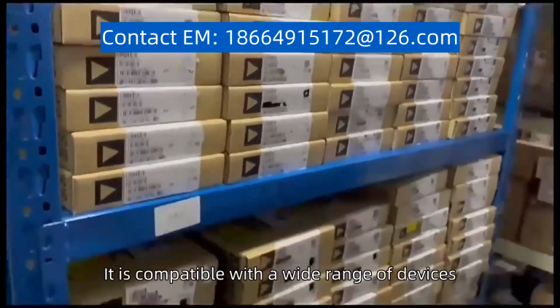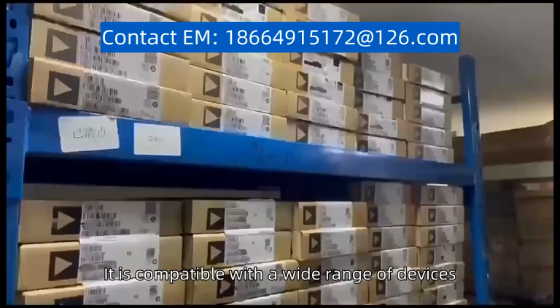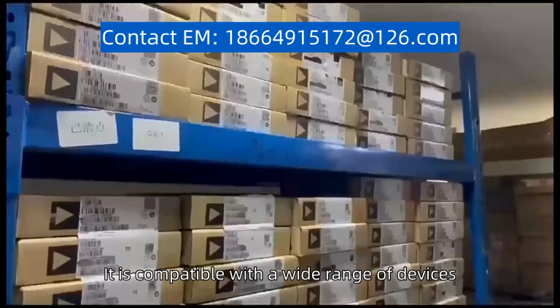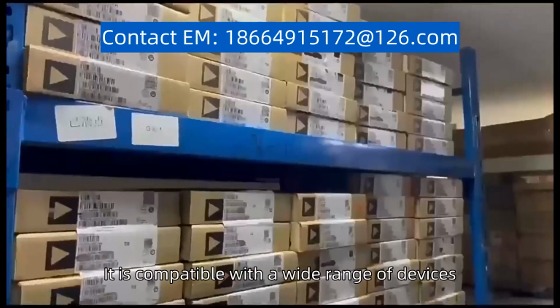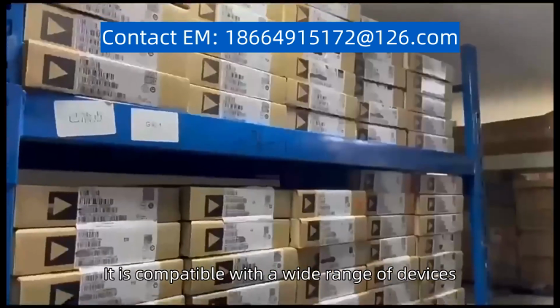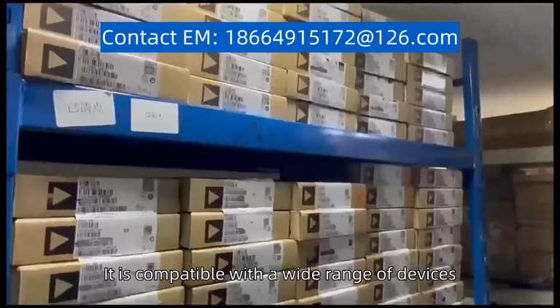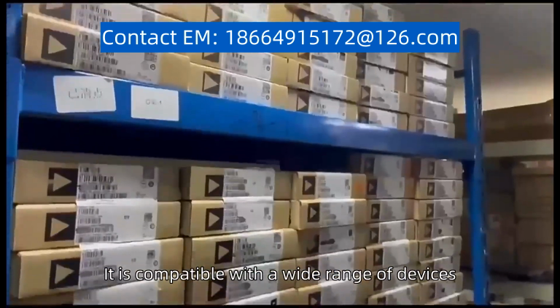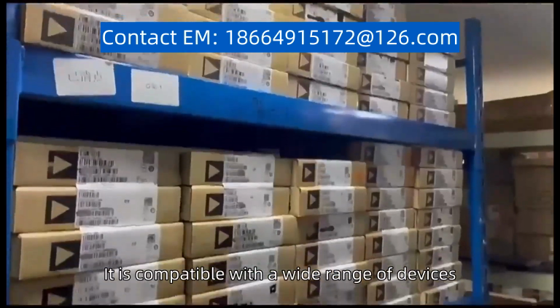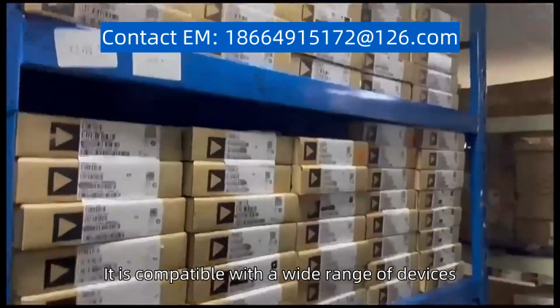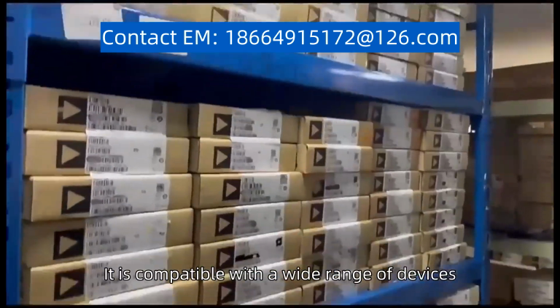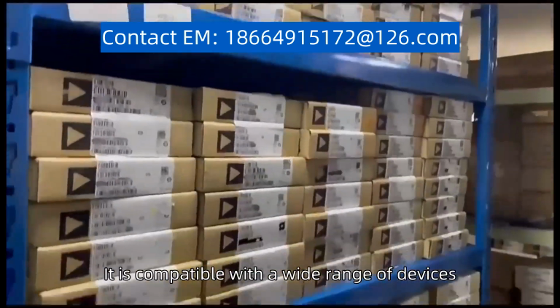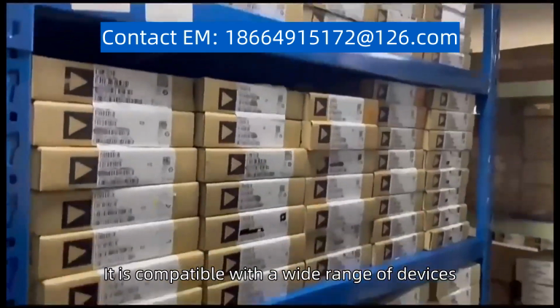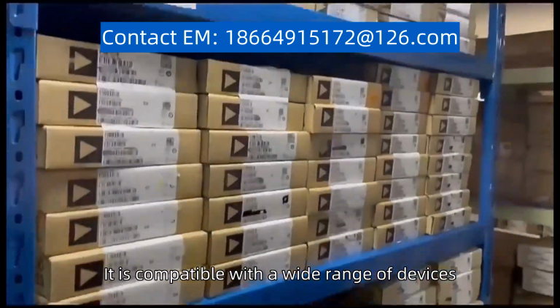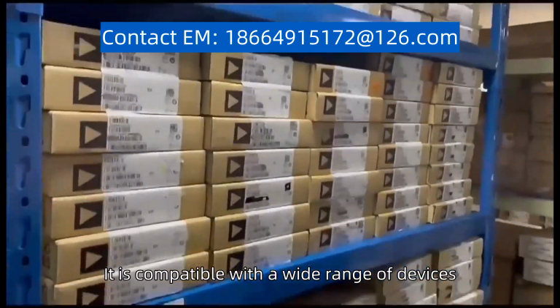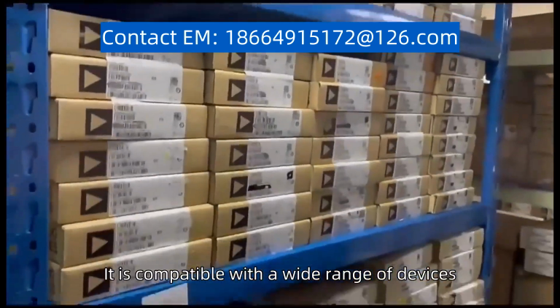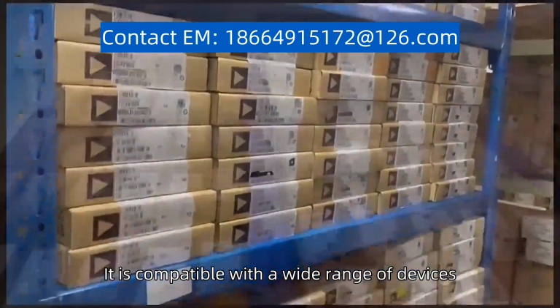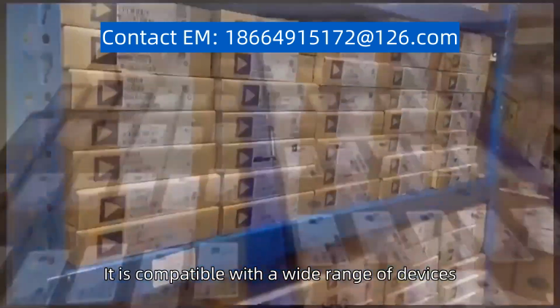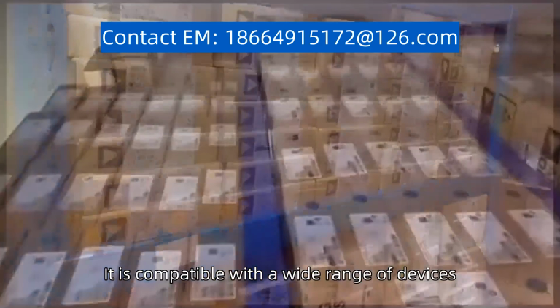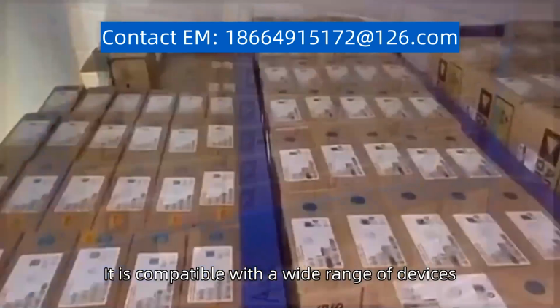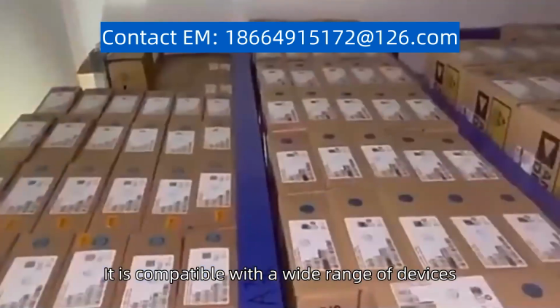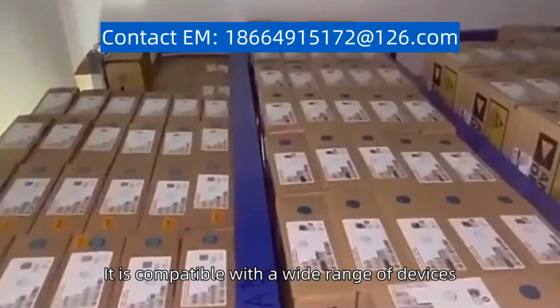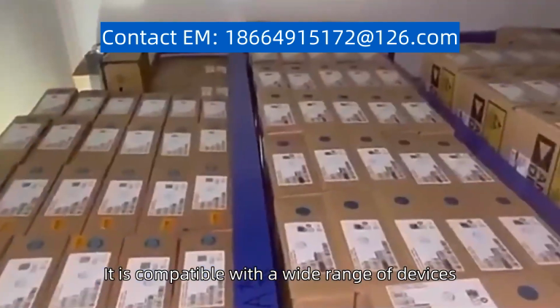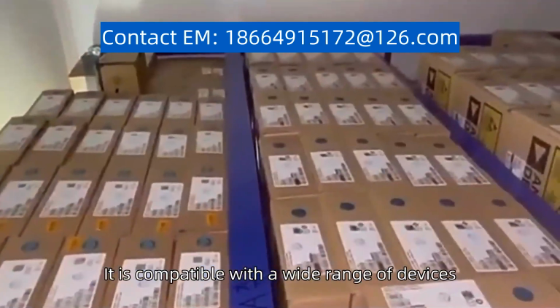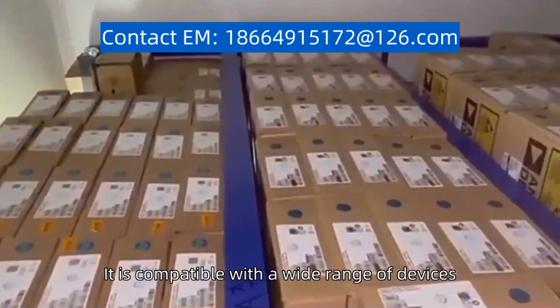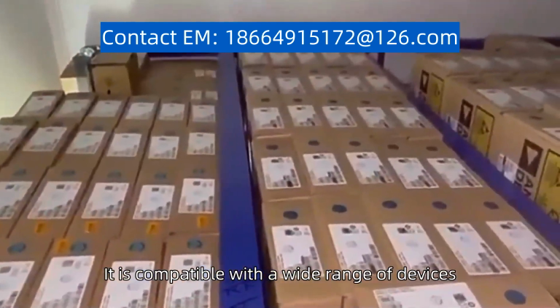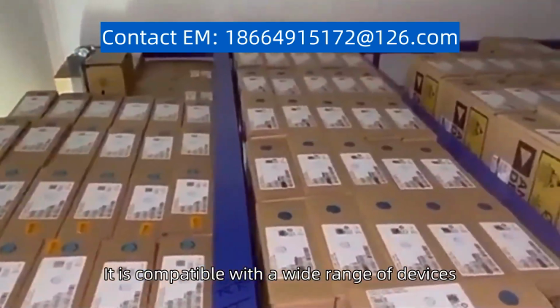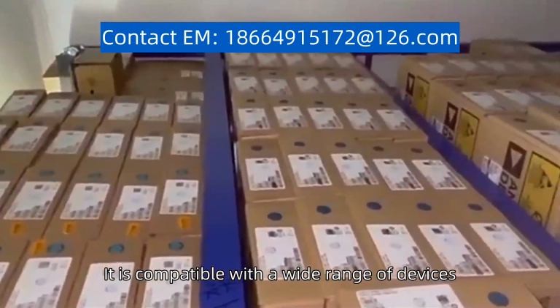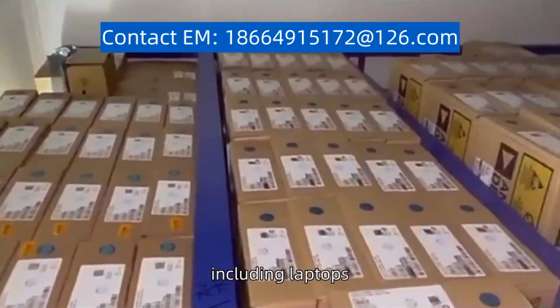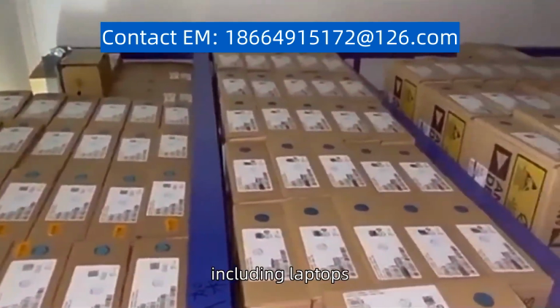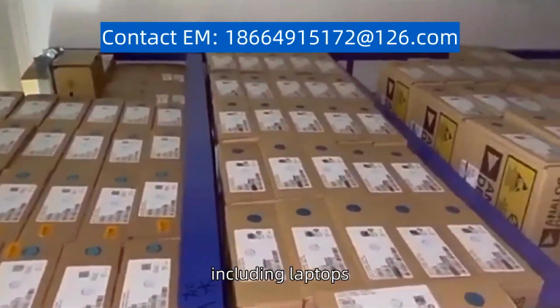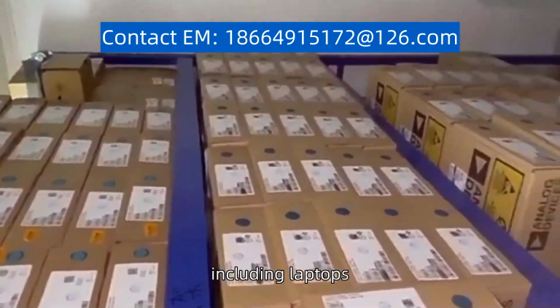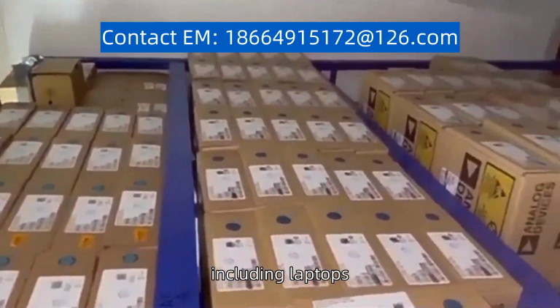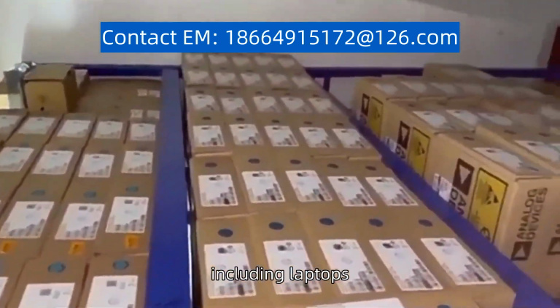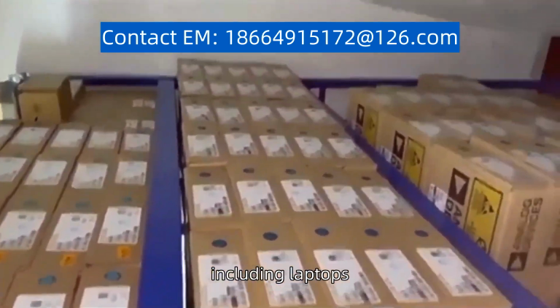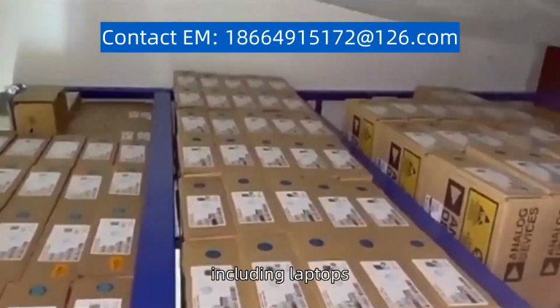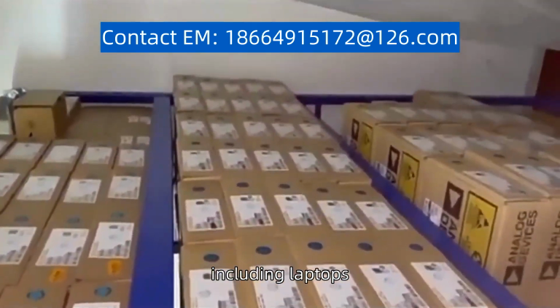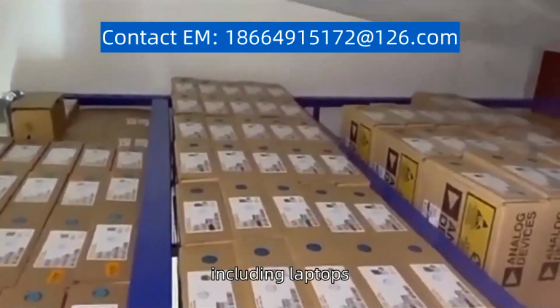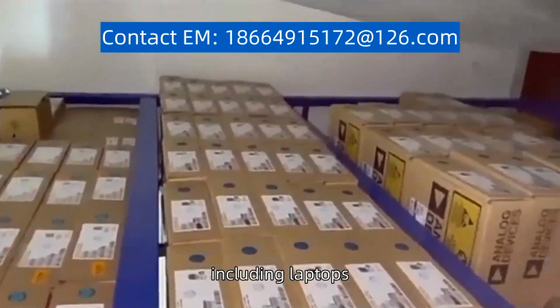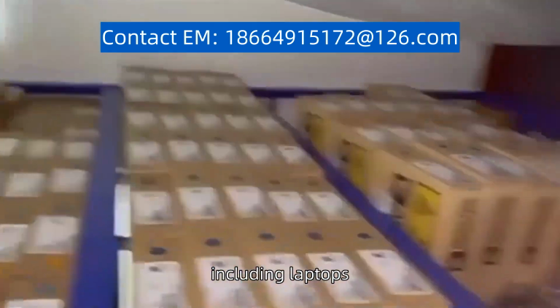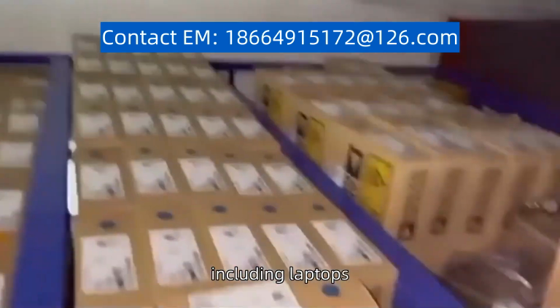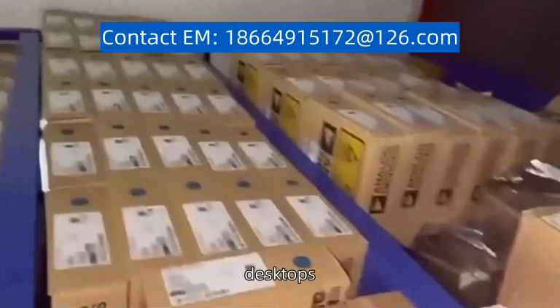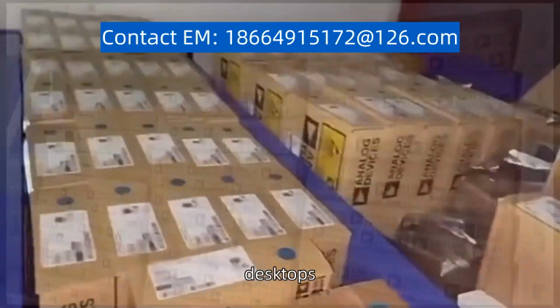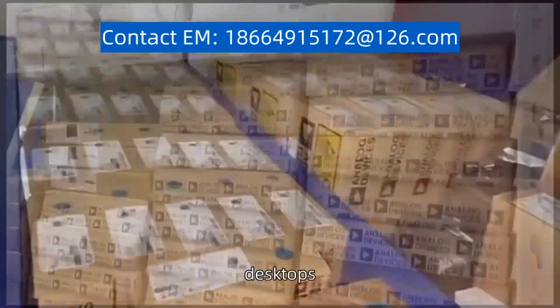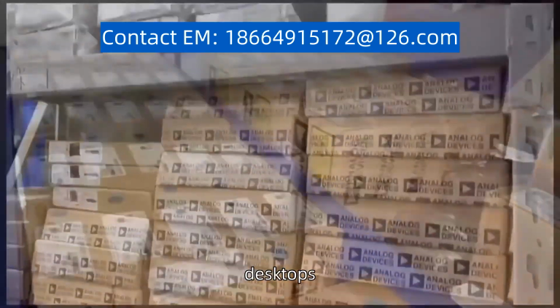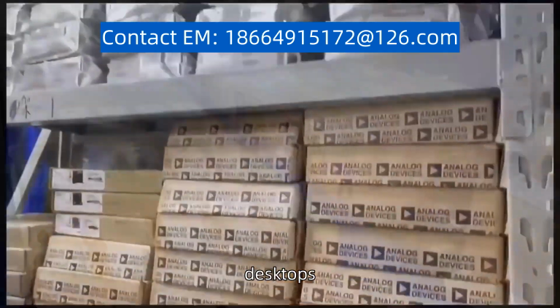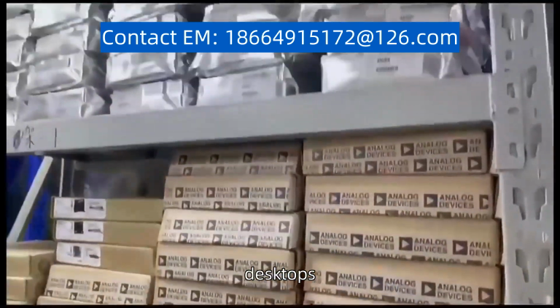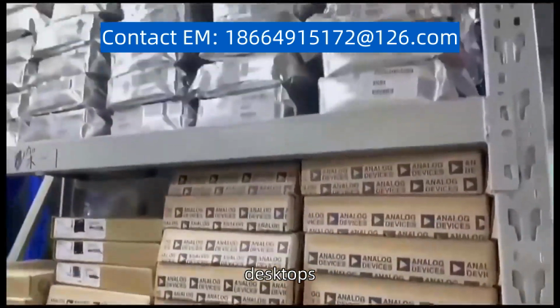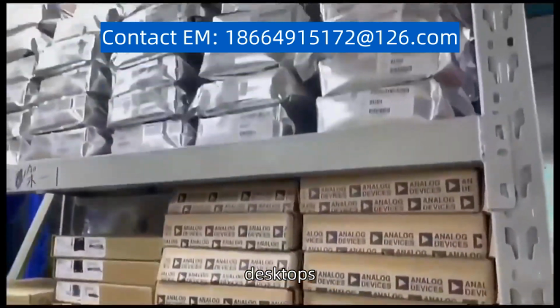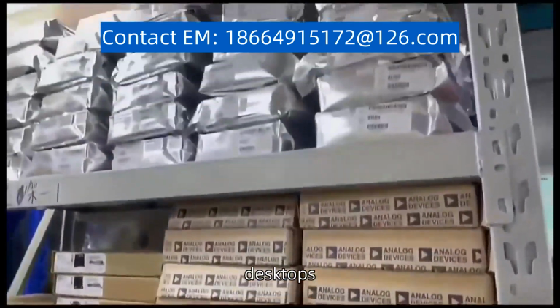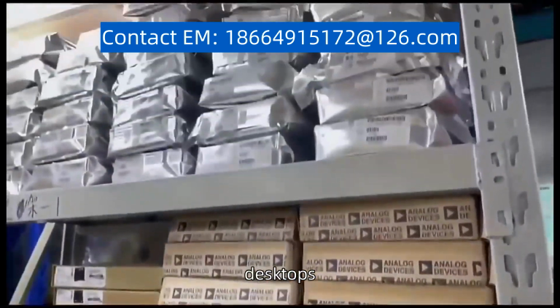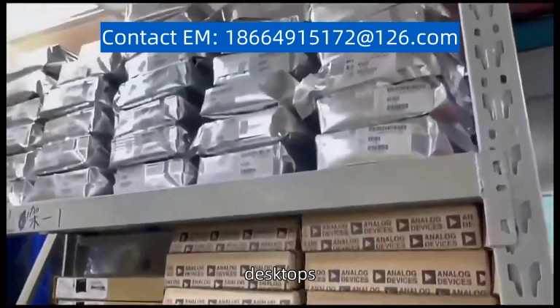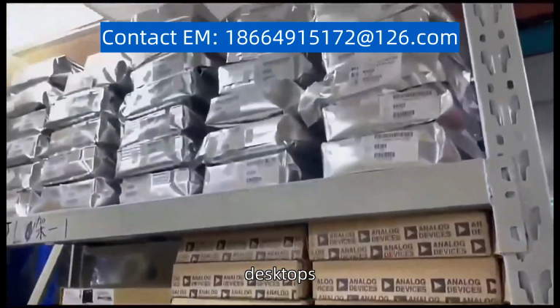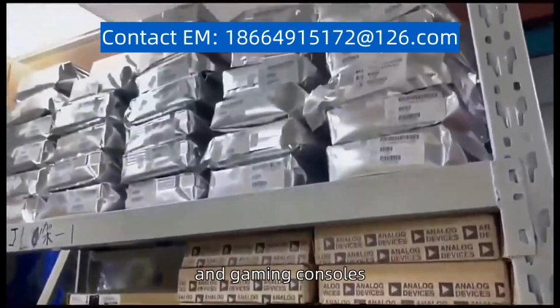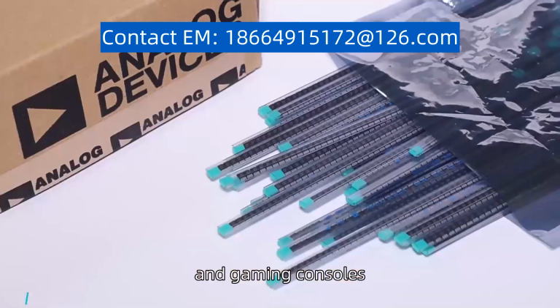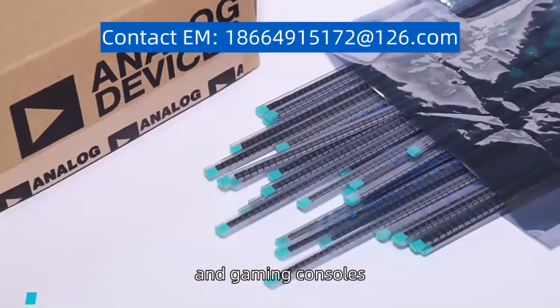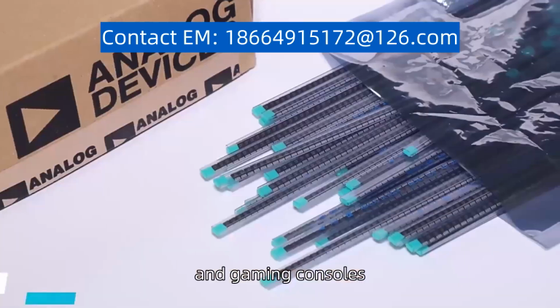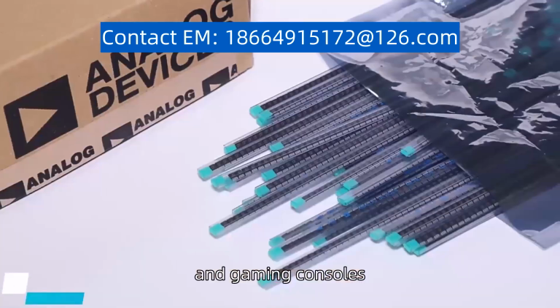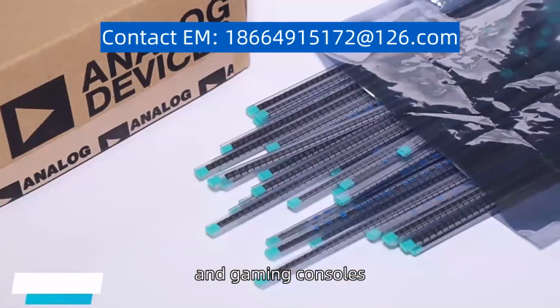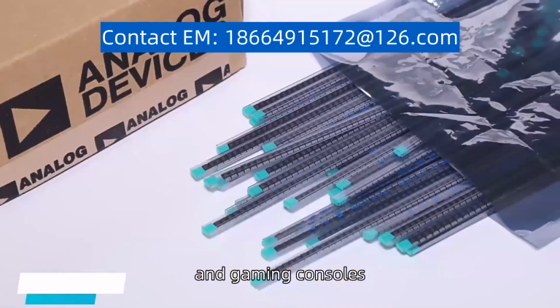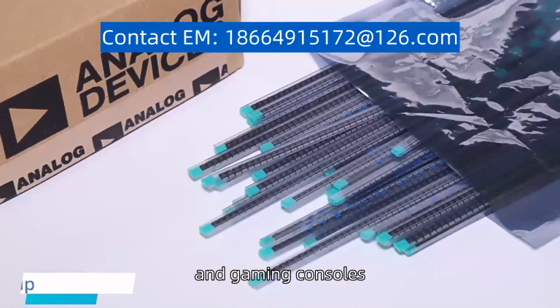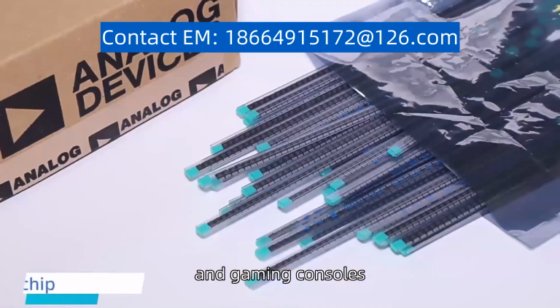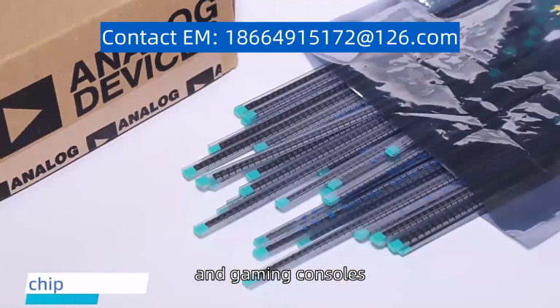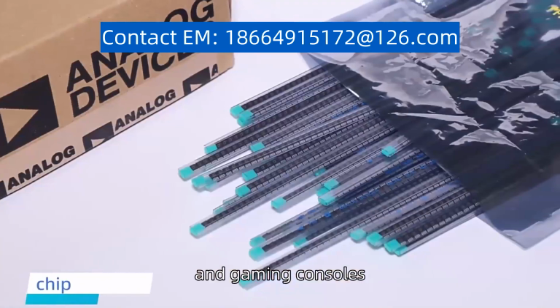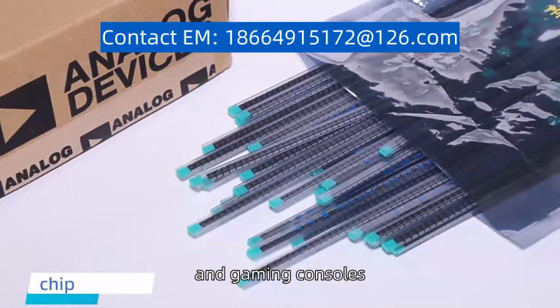It is compatible with a wide range of devices, including laptops, desktops, and gaming consoles.